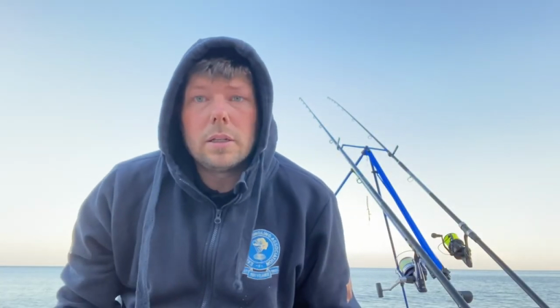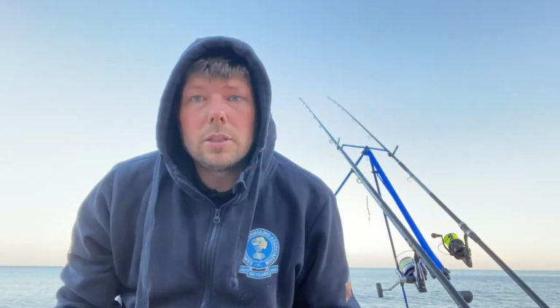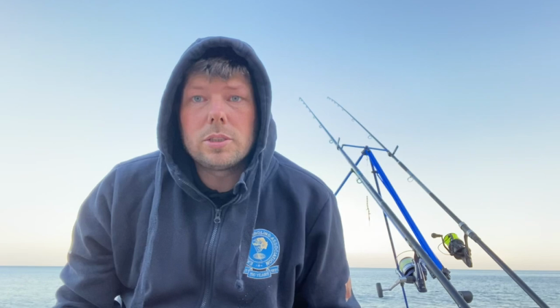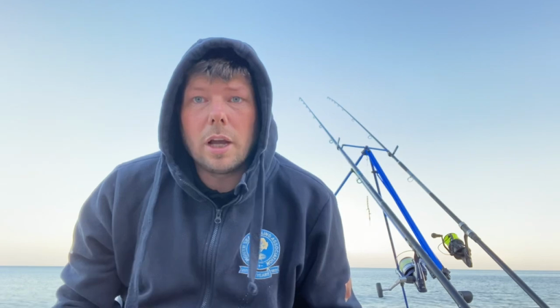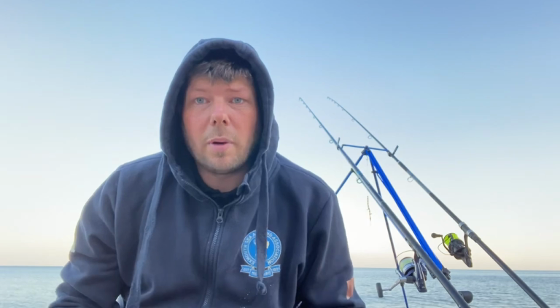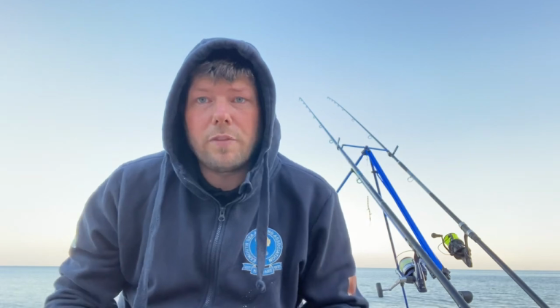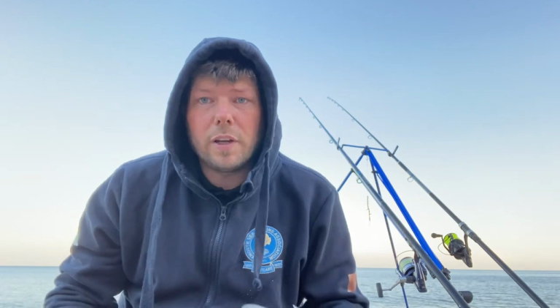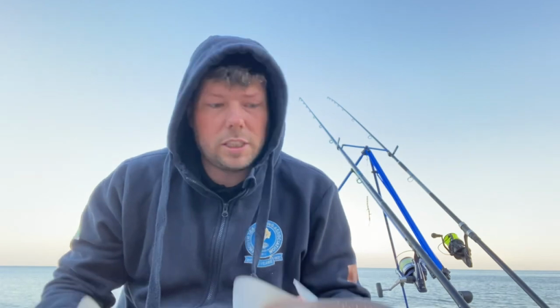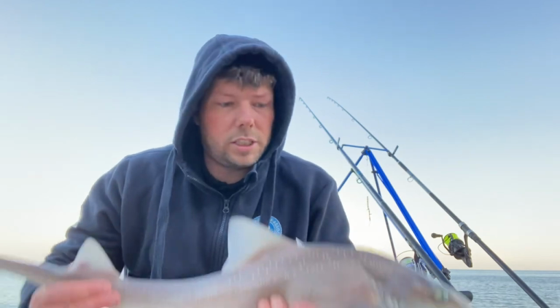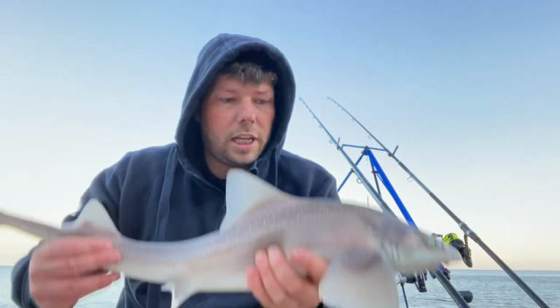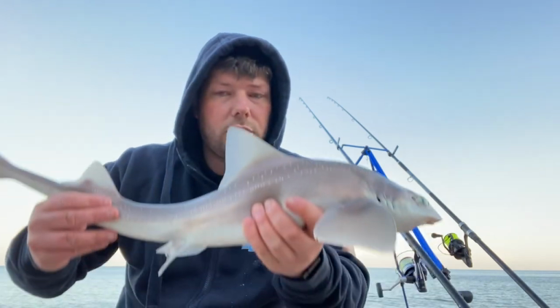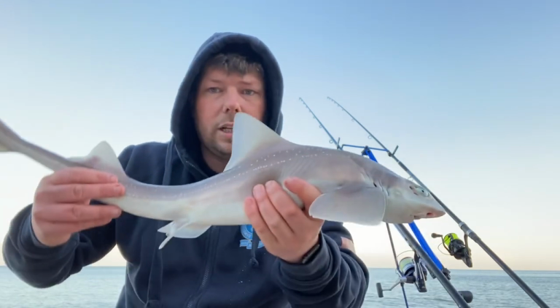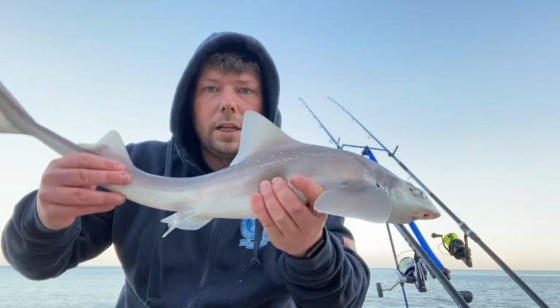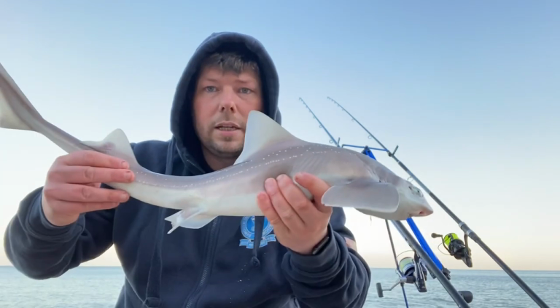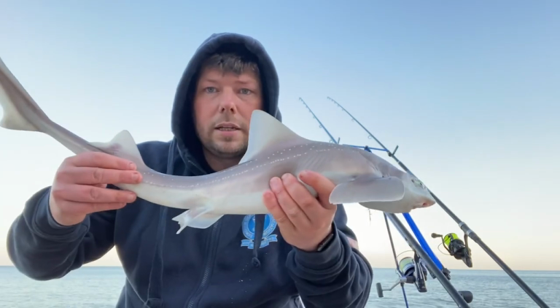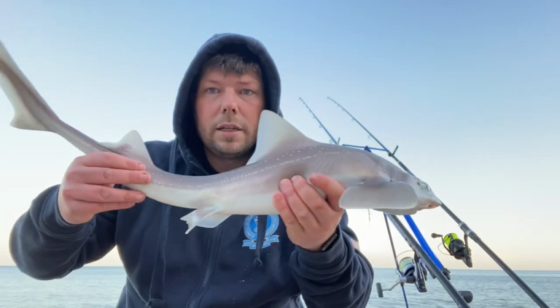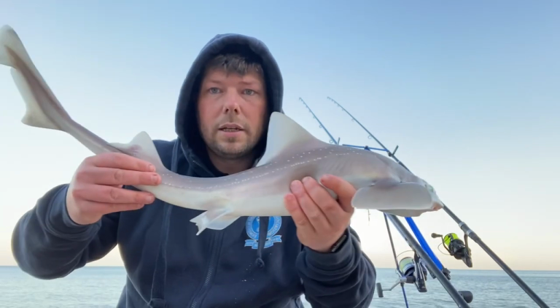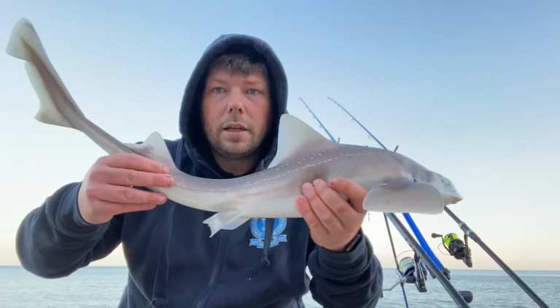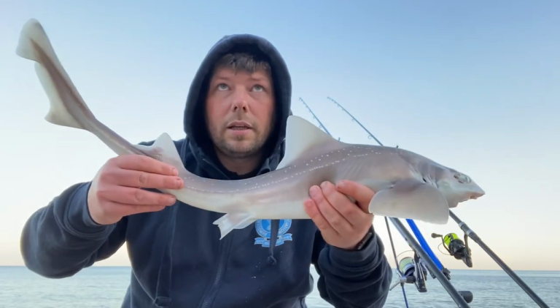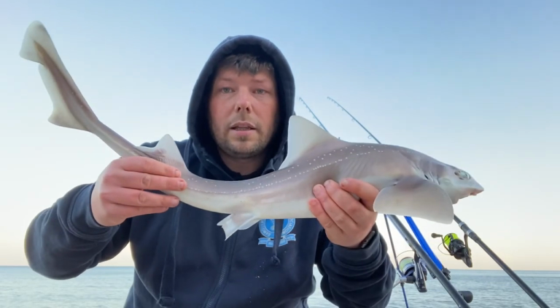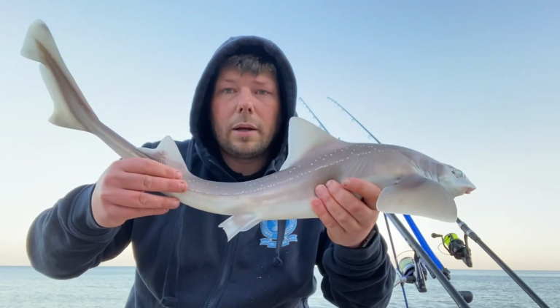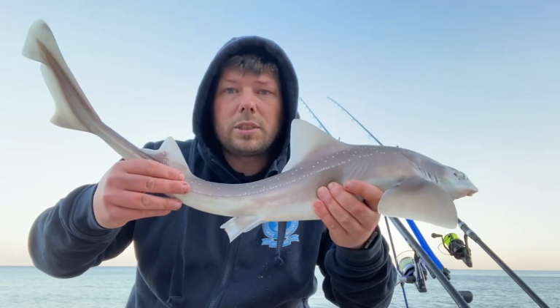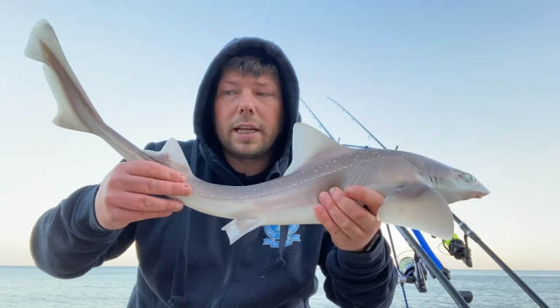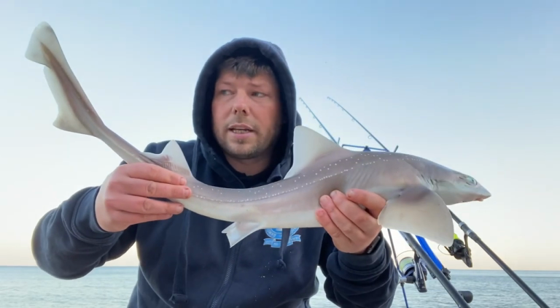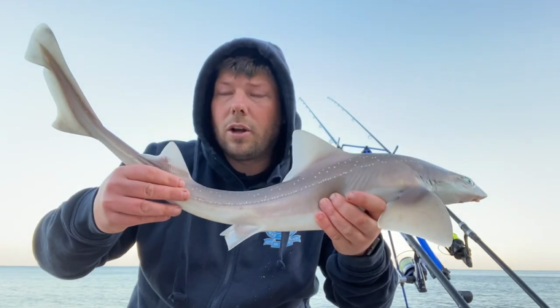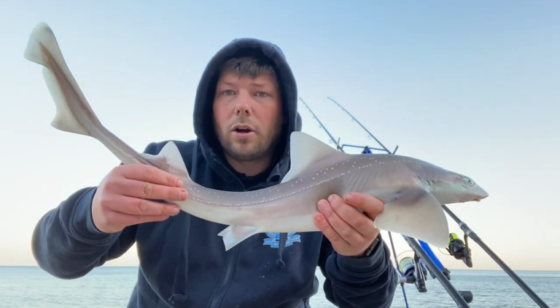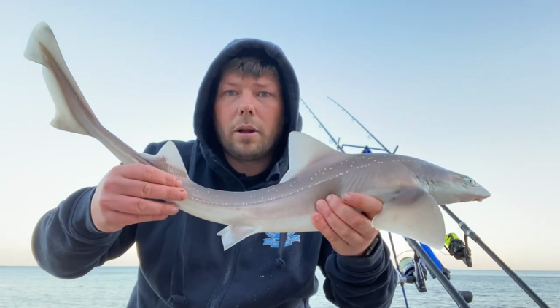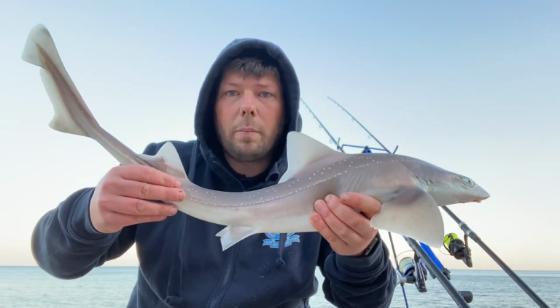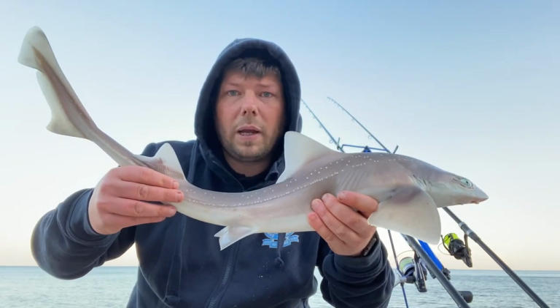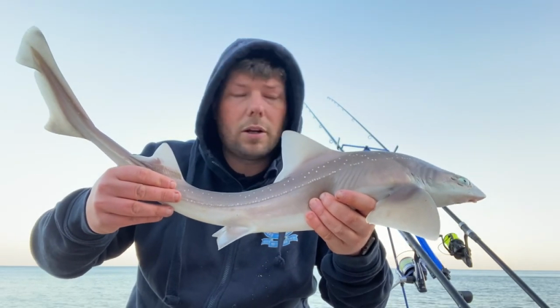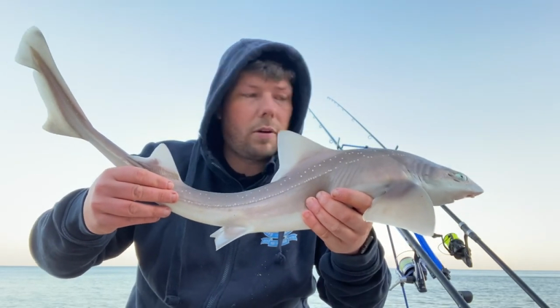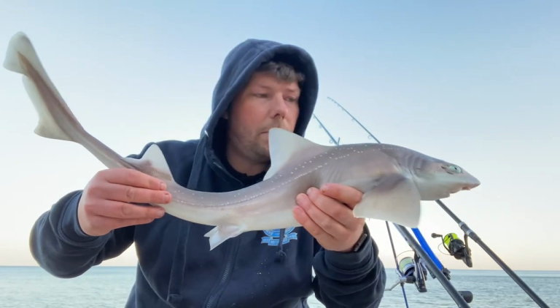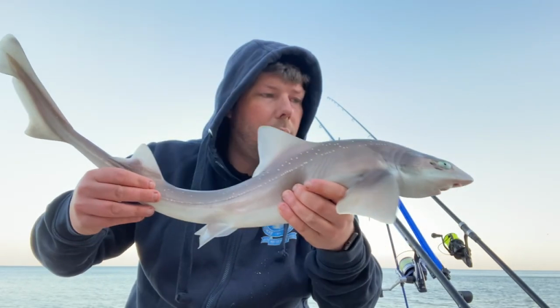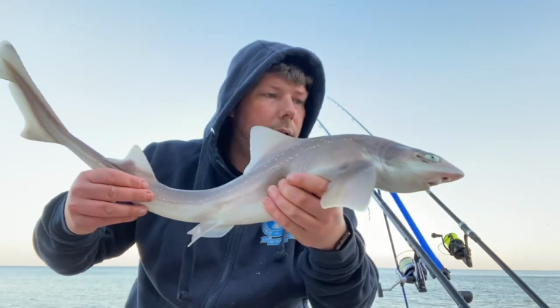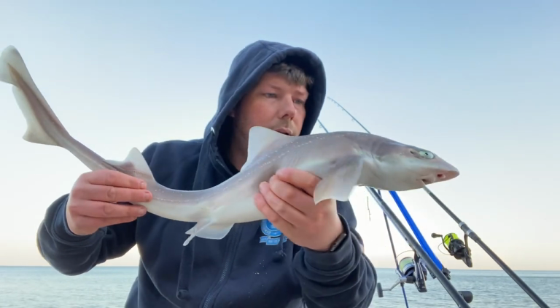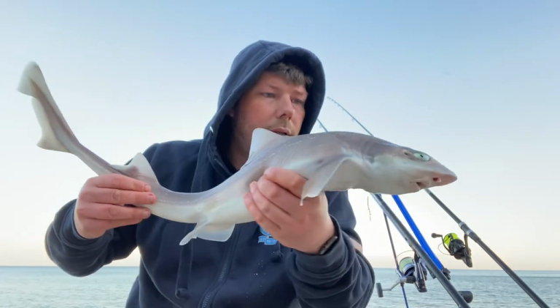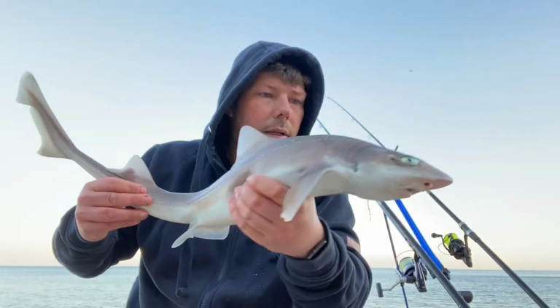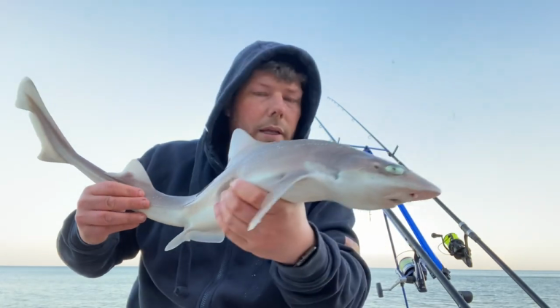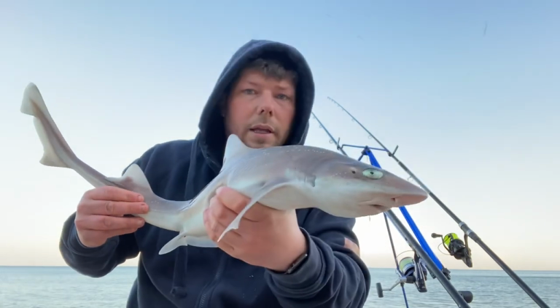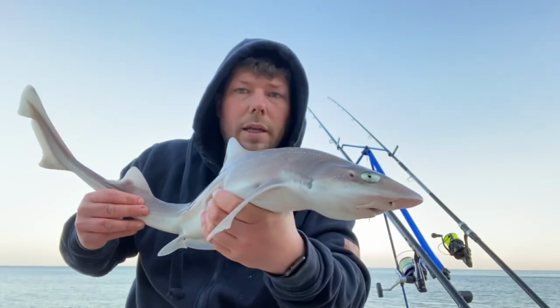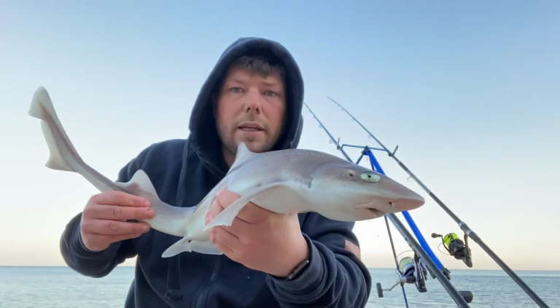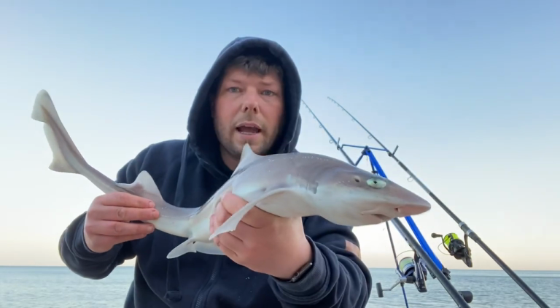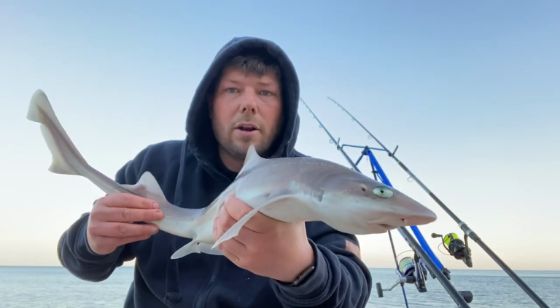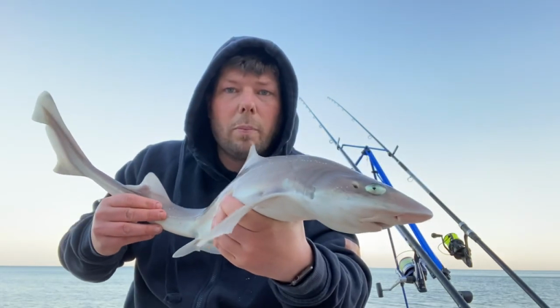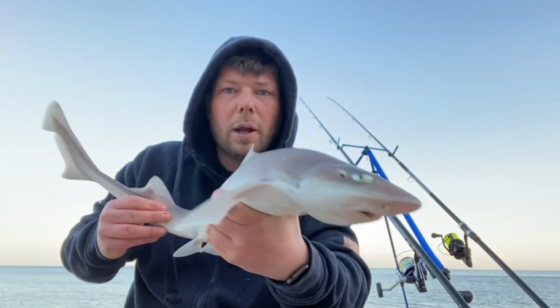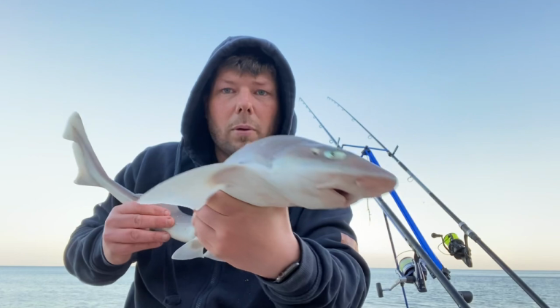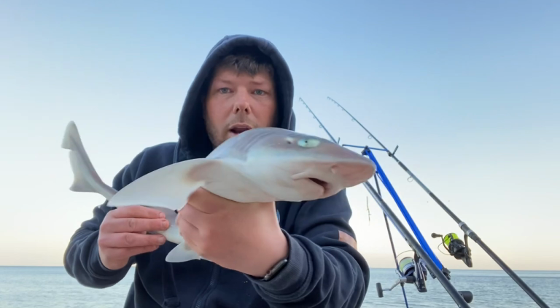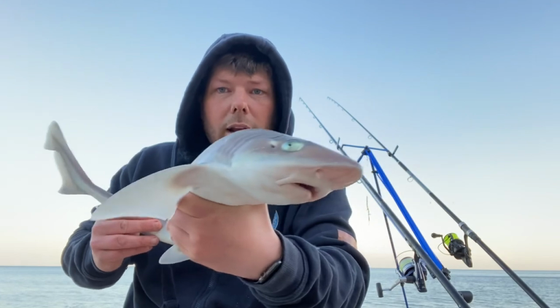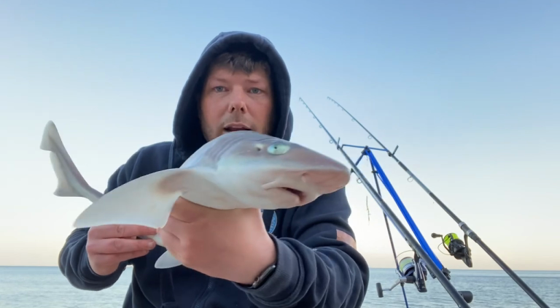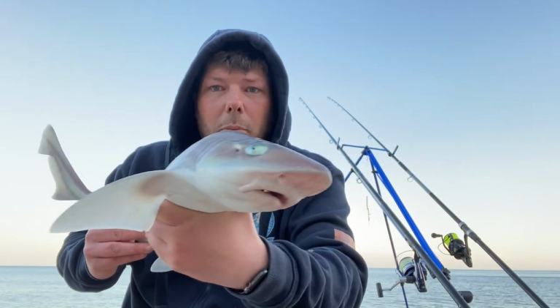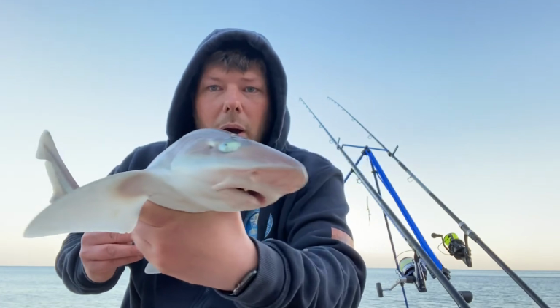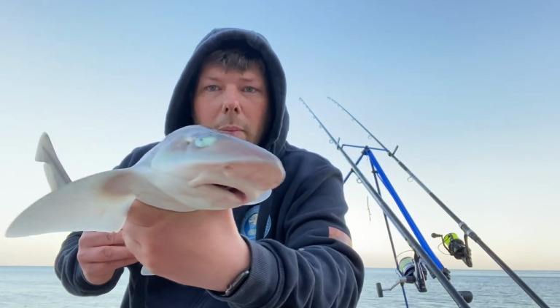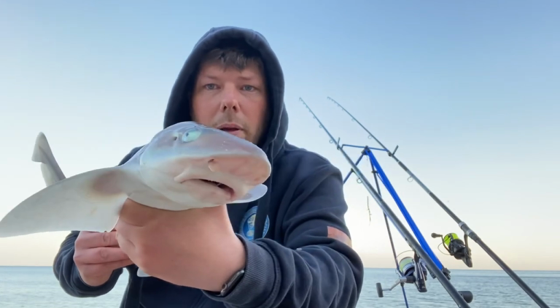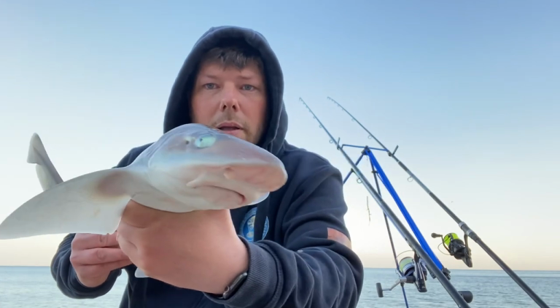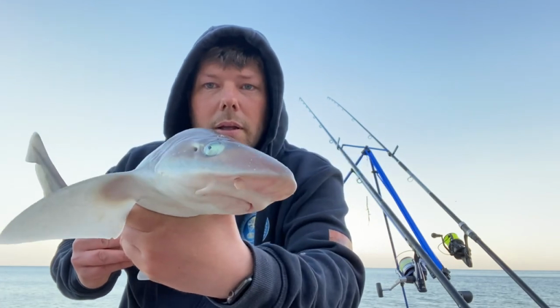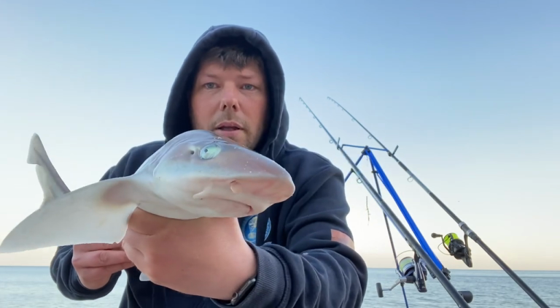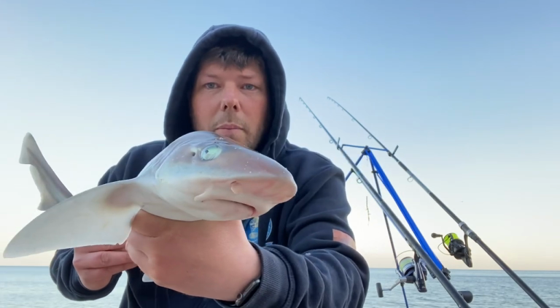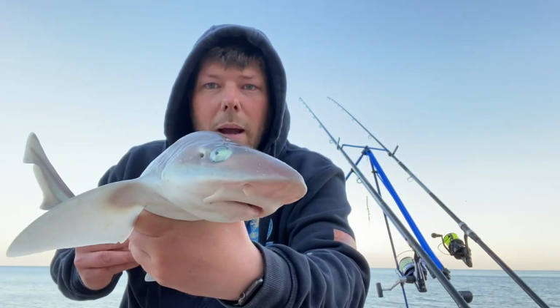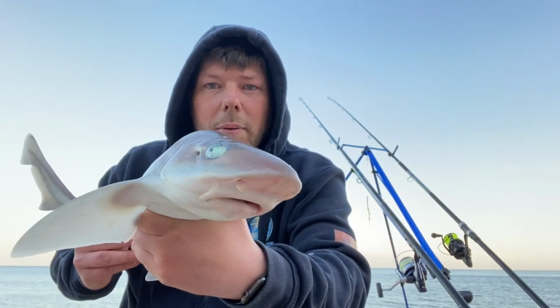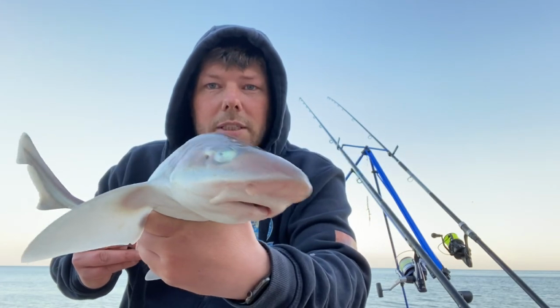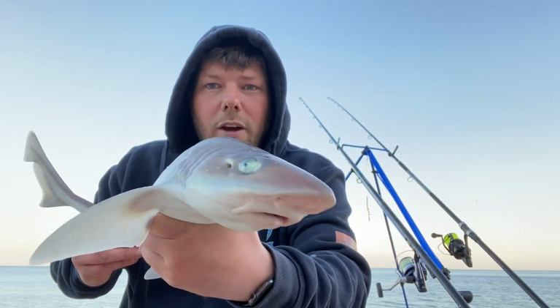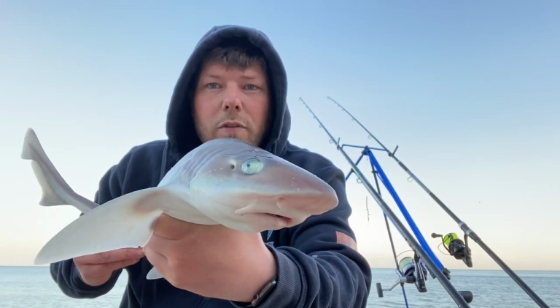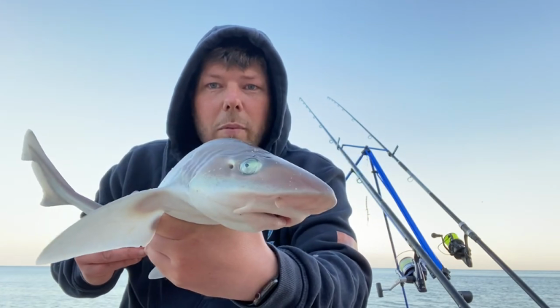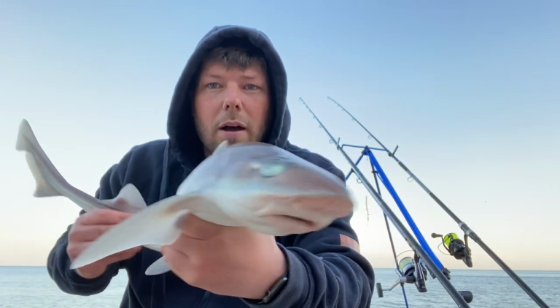So my first of the session — that was taken on peeler crab. Not a big one, only a little pup, but happy to get off the mark.